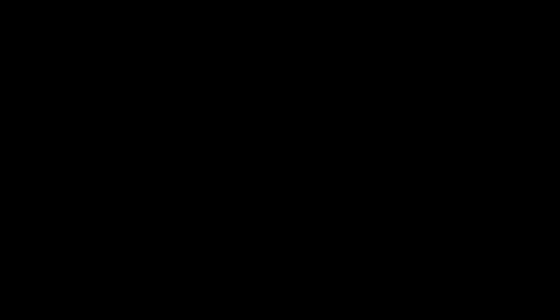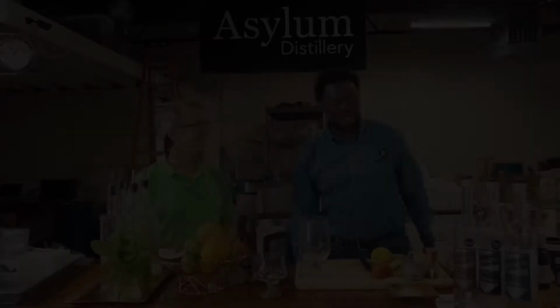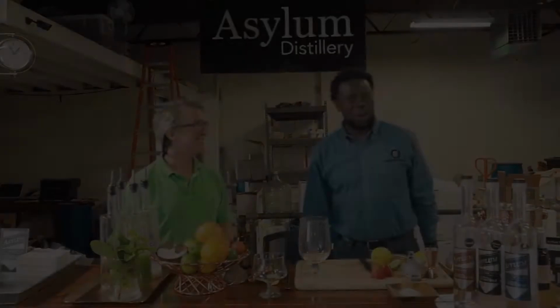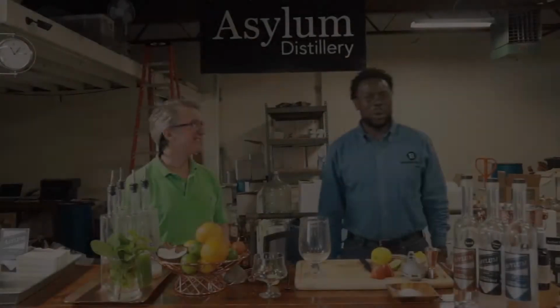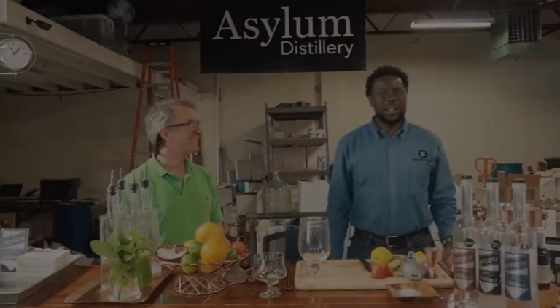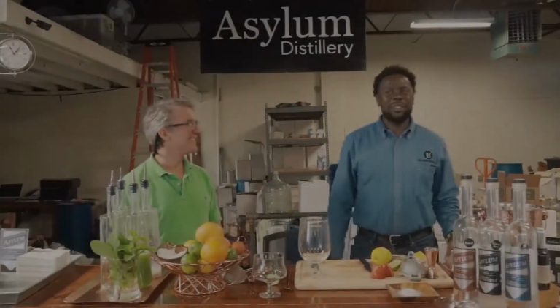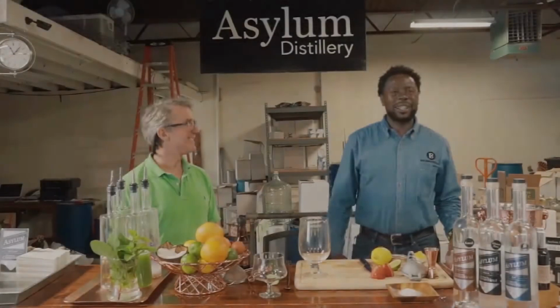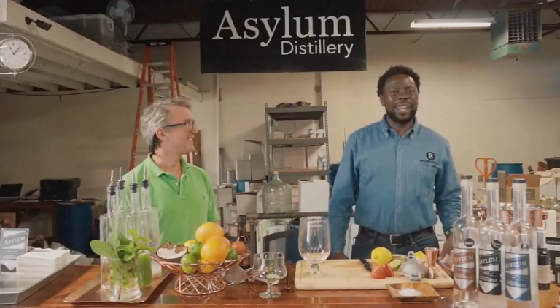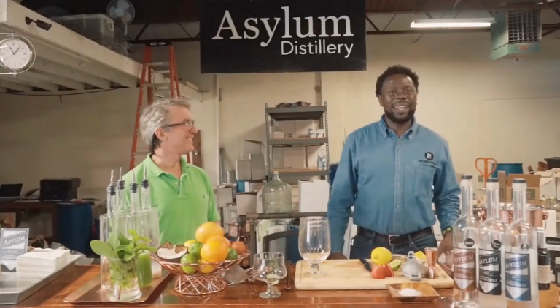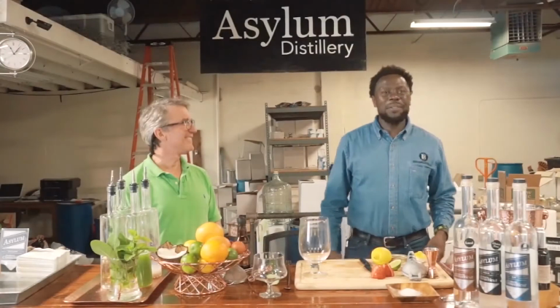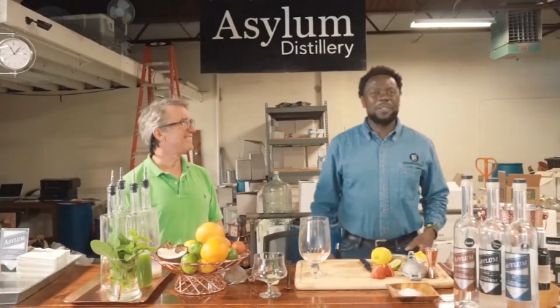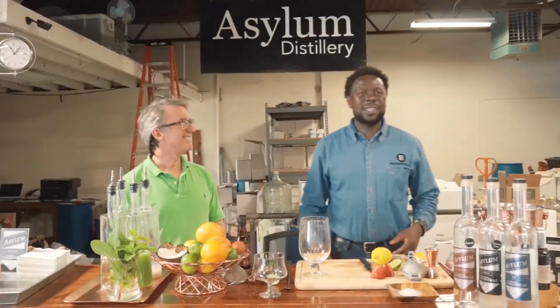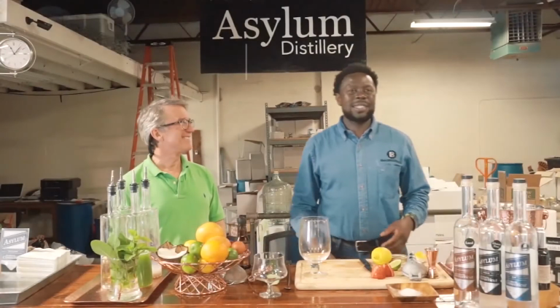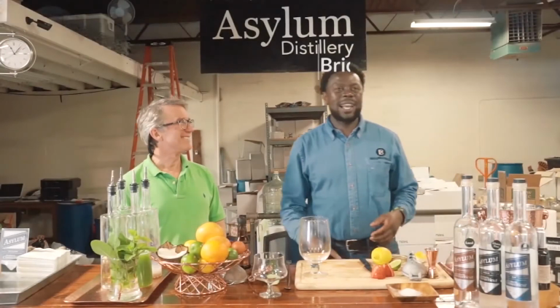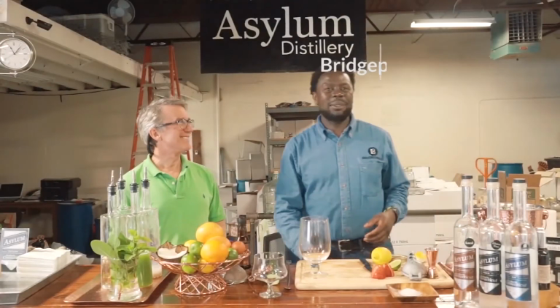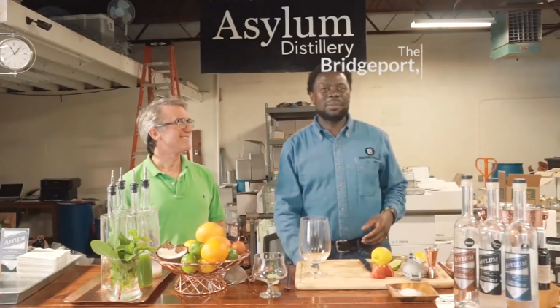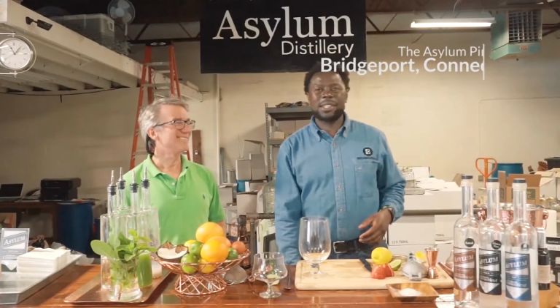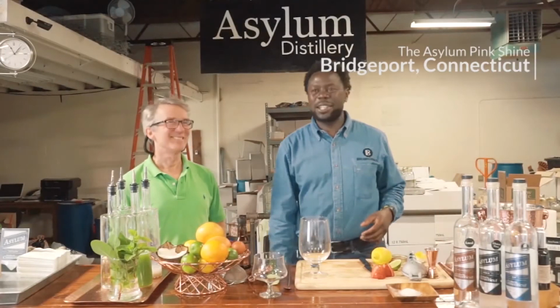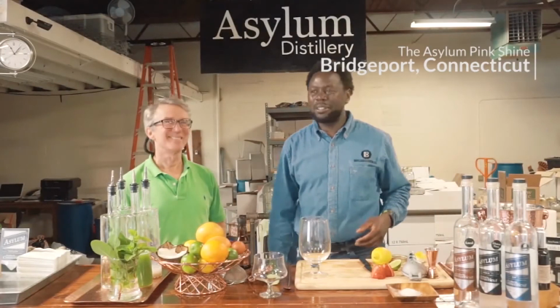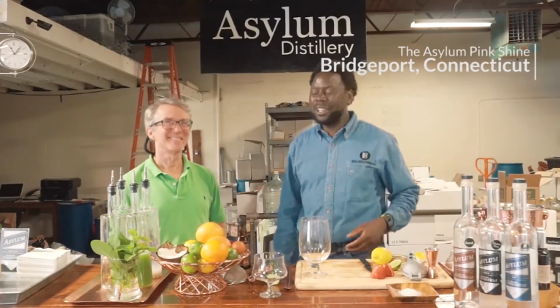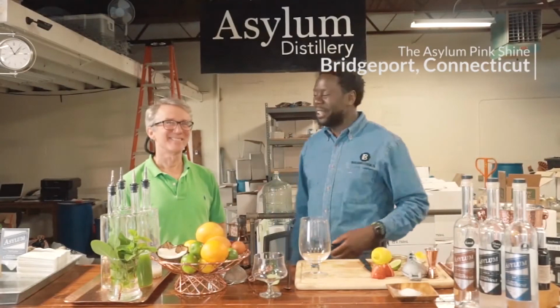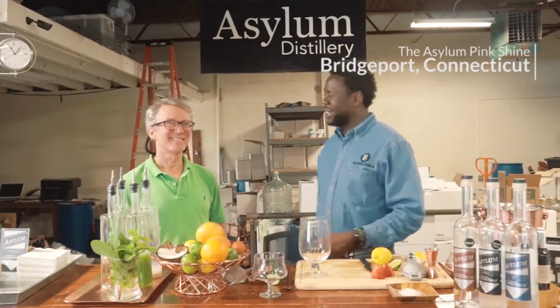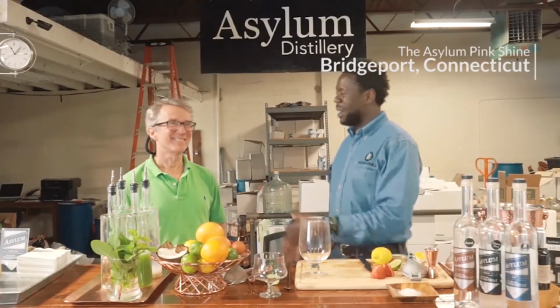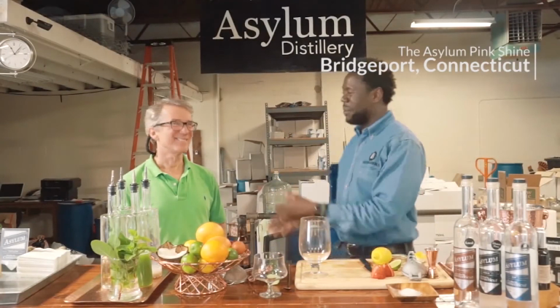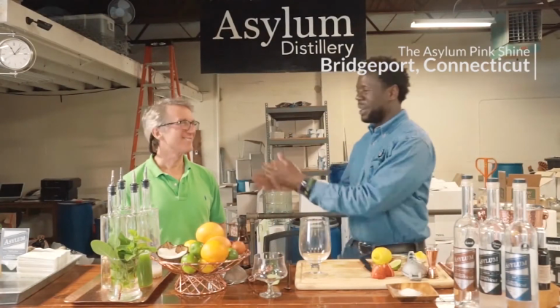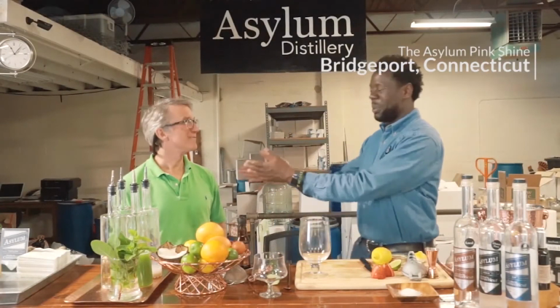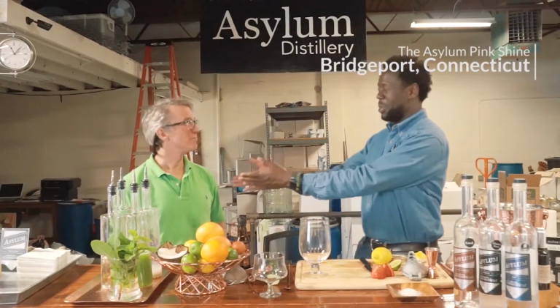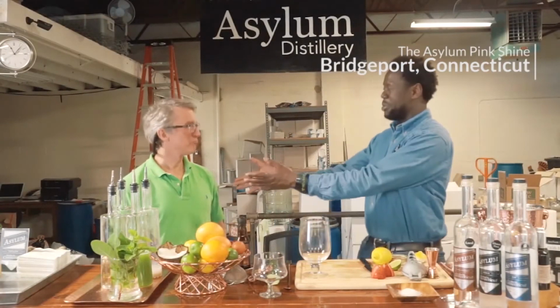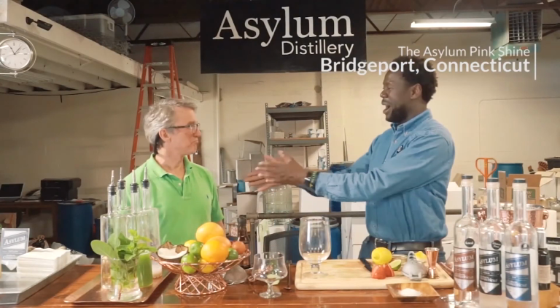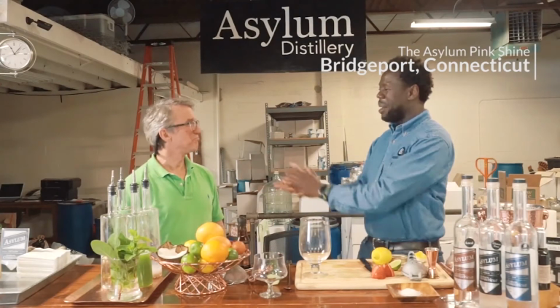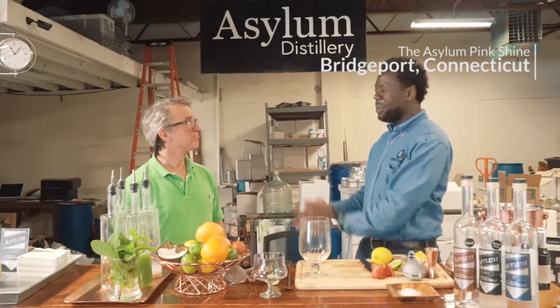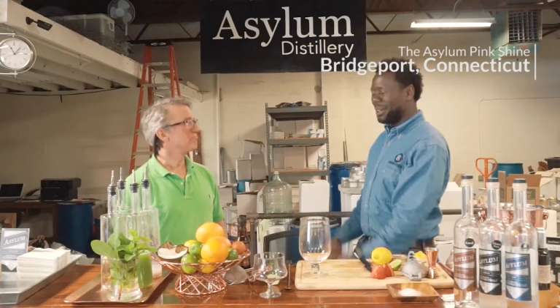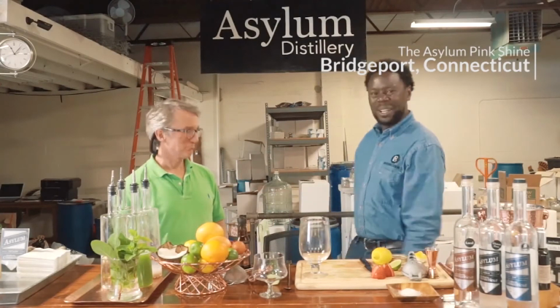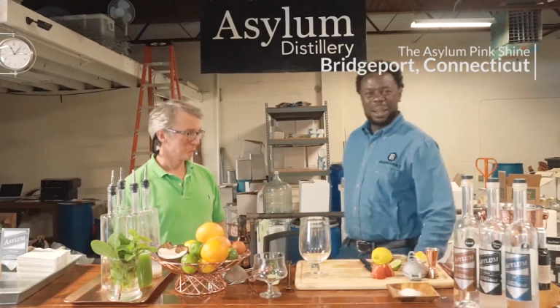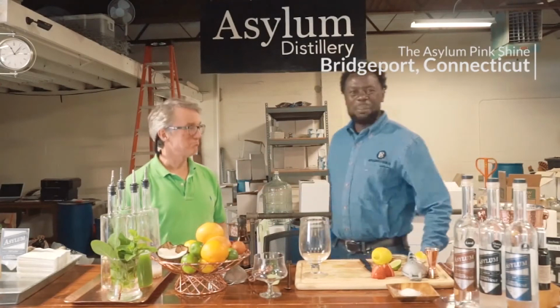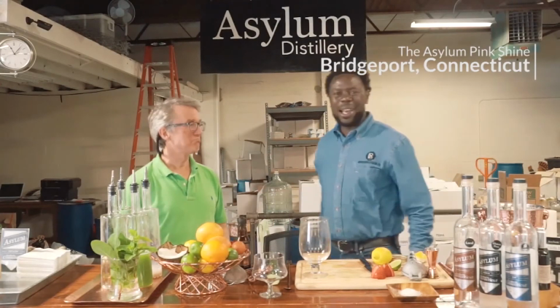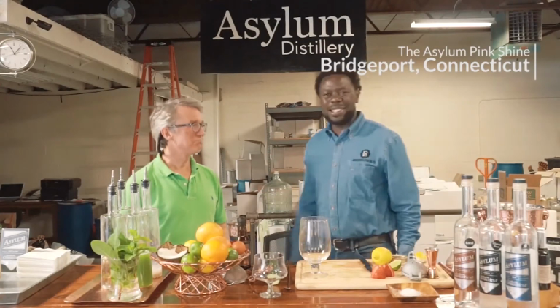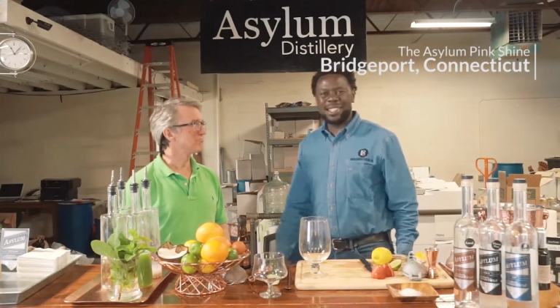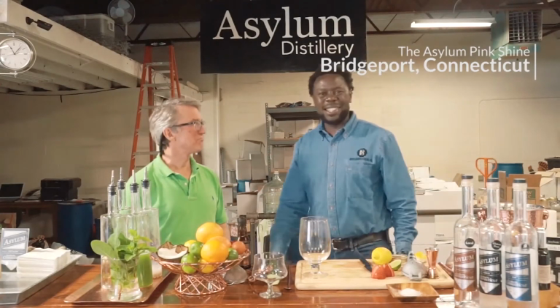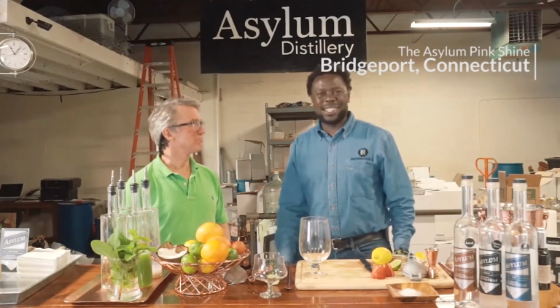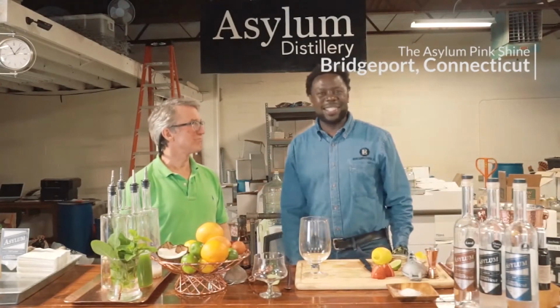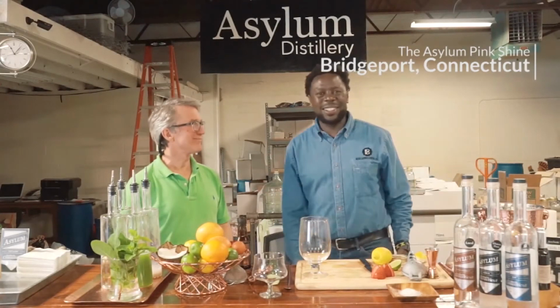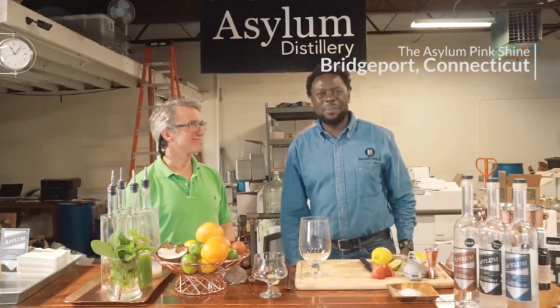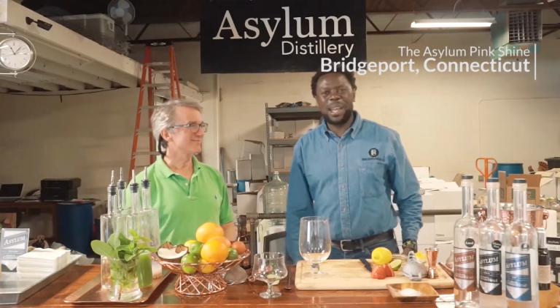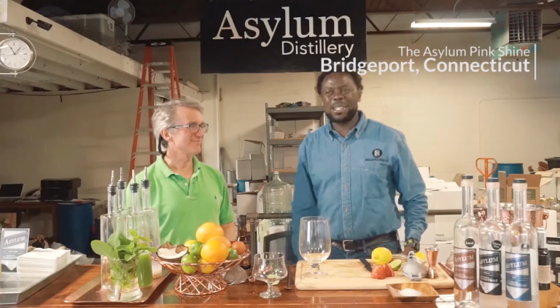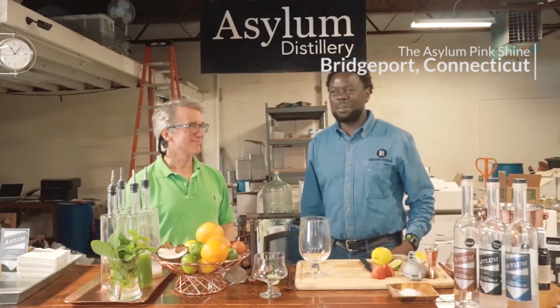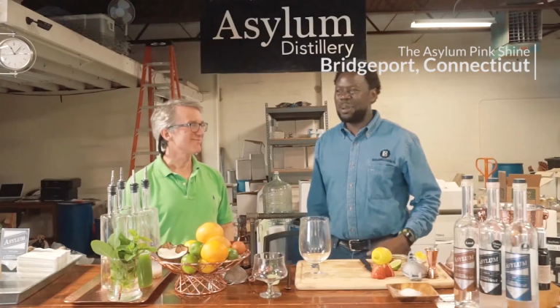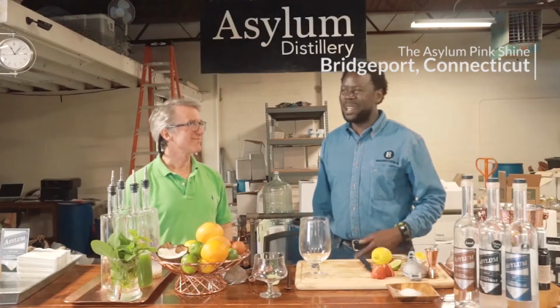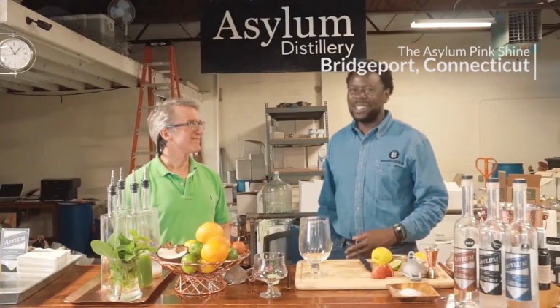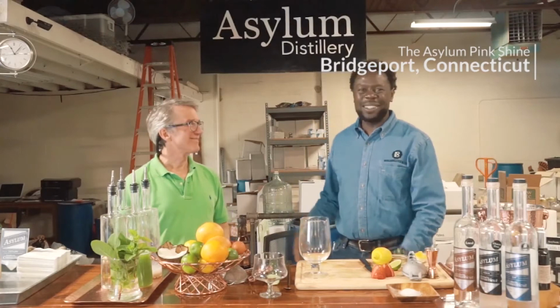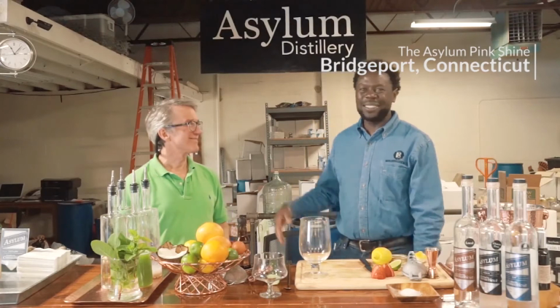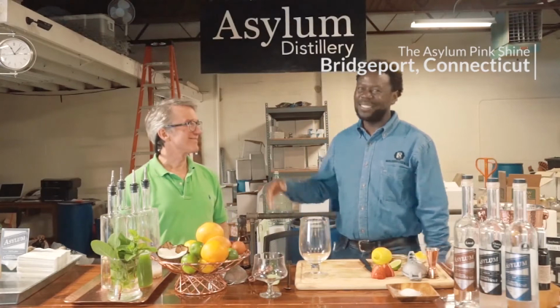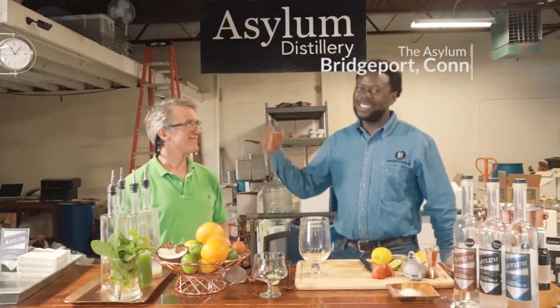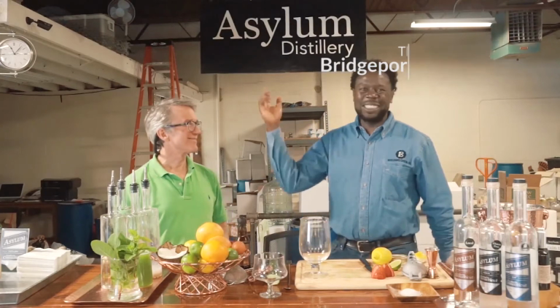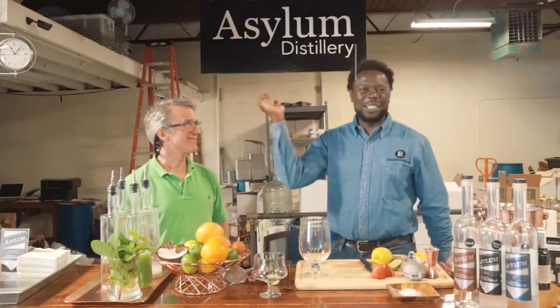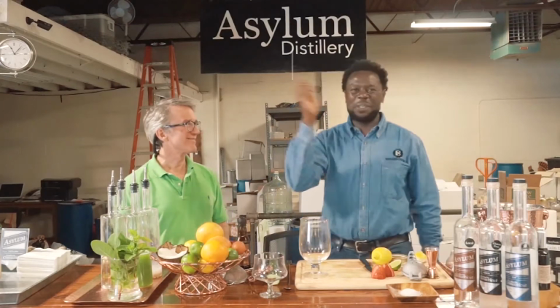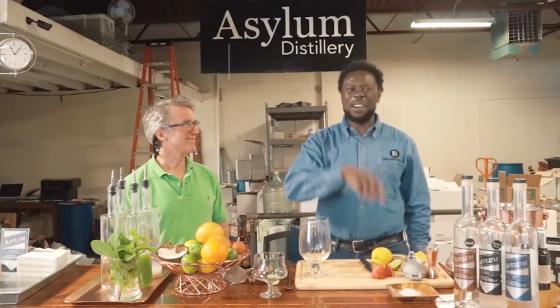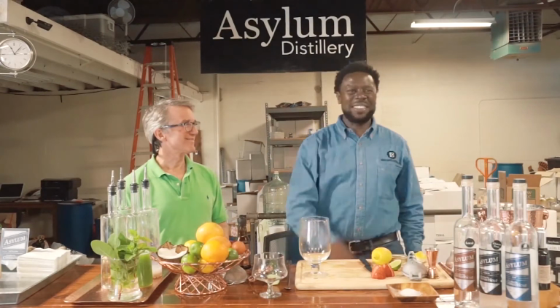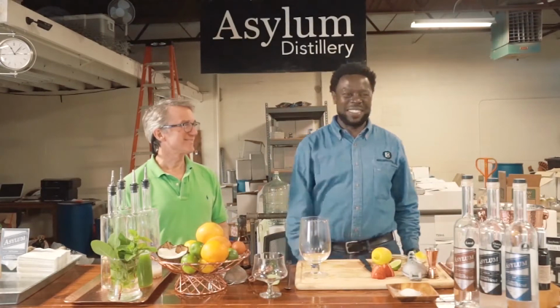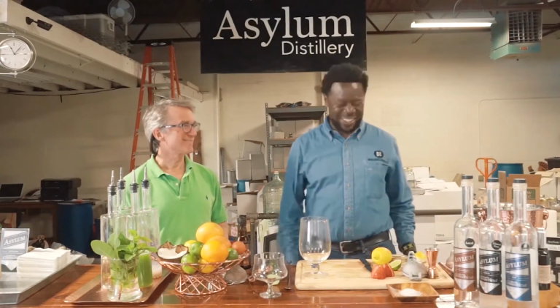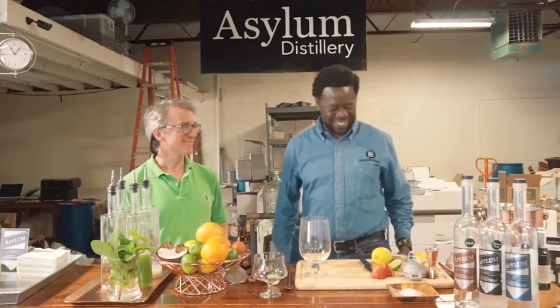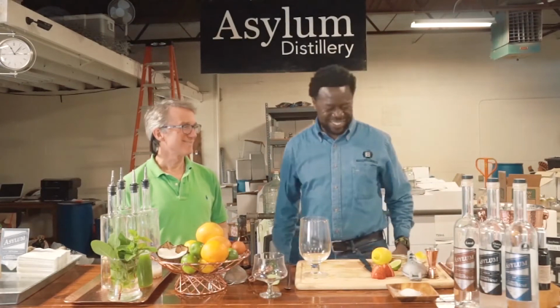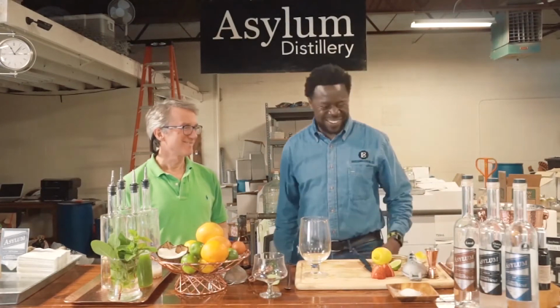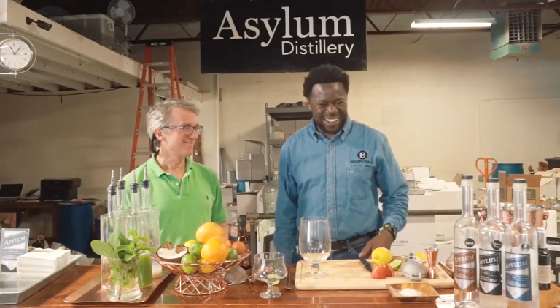So we're here again for the Asylum Distillery. I'm here with Rob, master distiller, master blender, chief of everything, right?